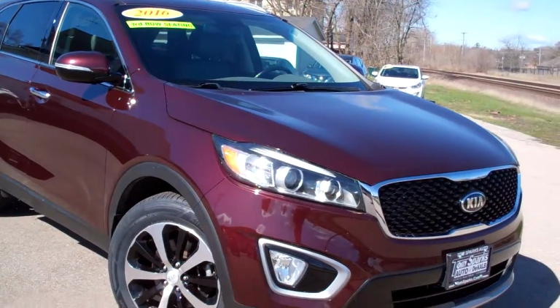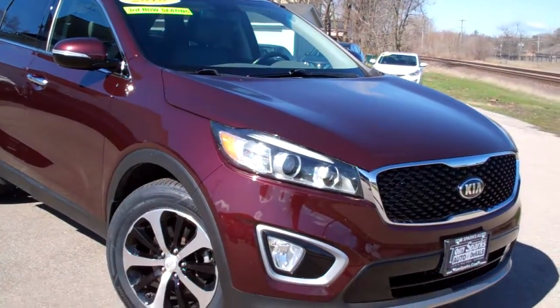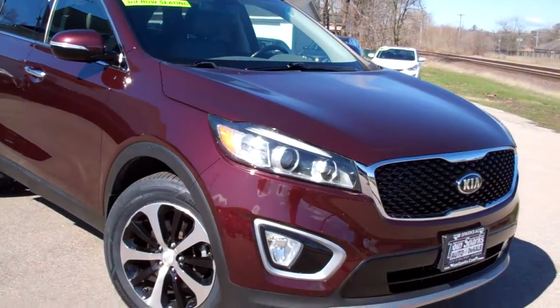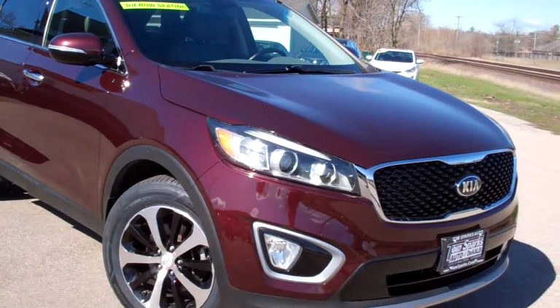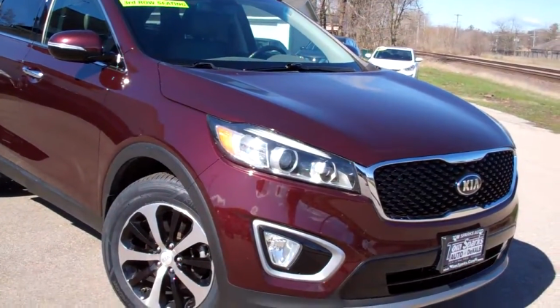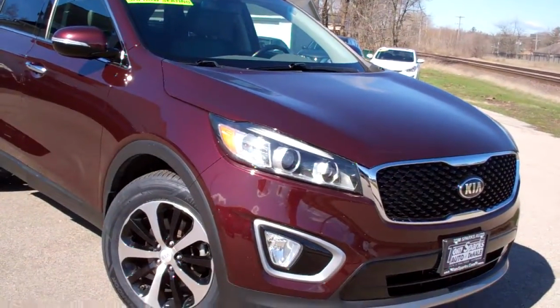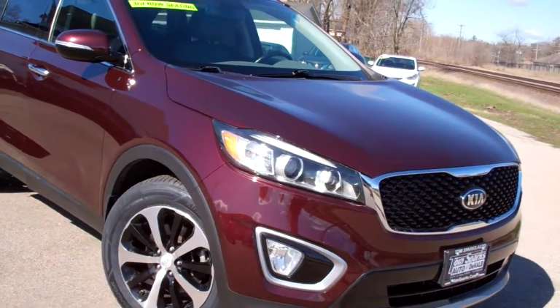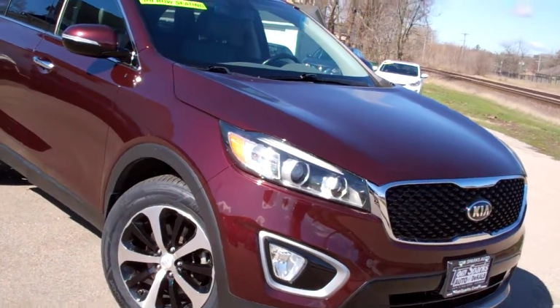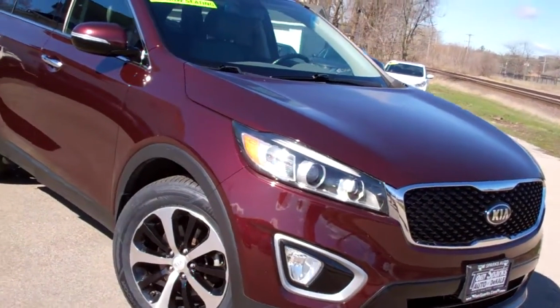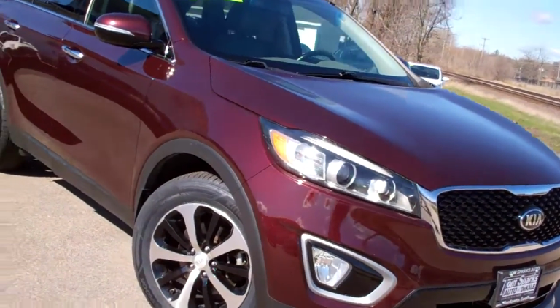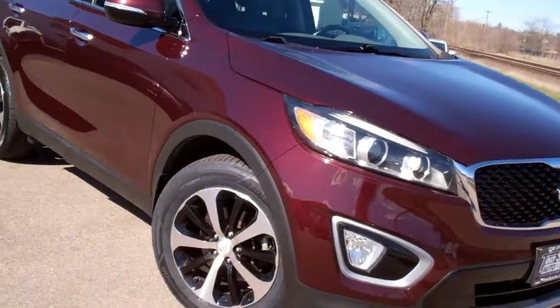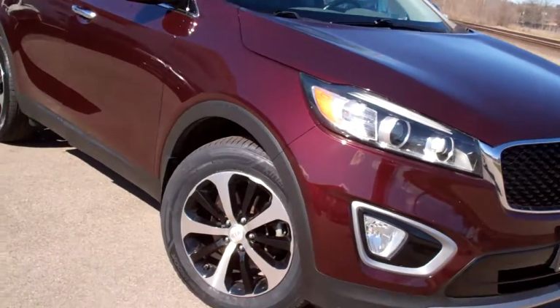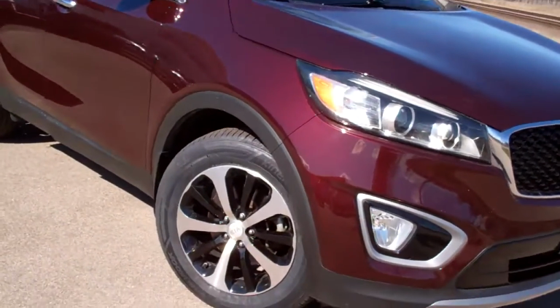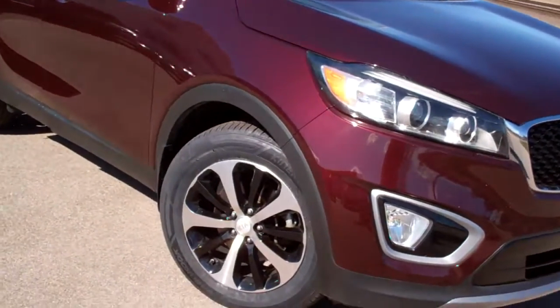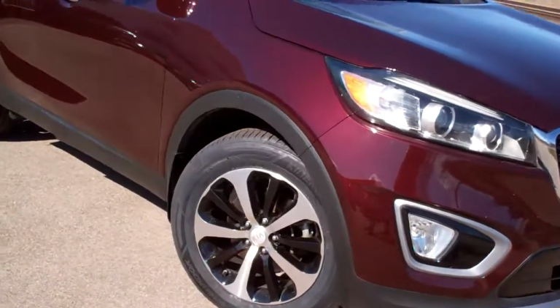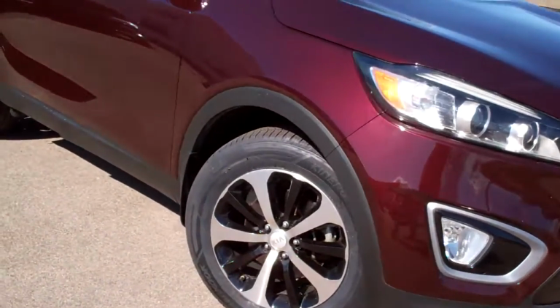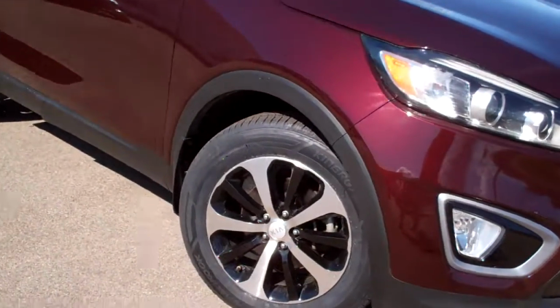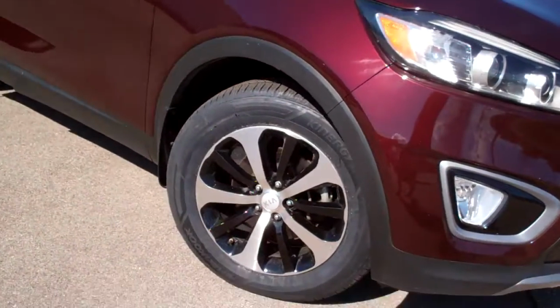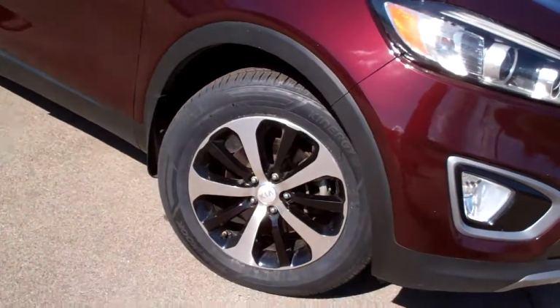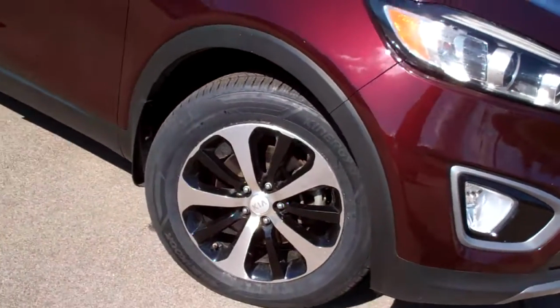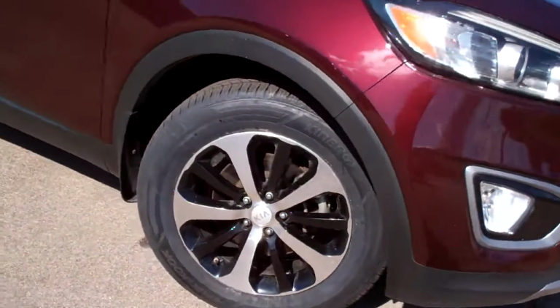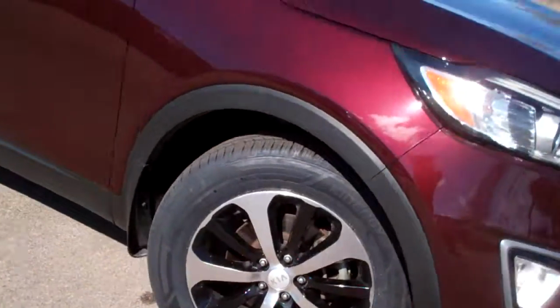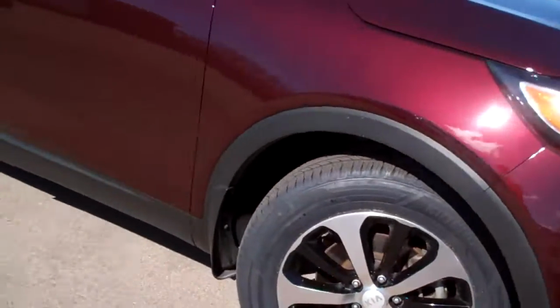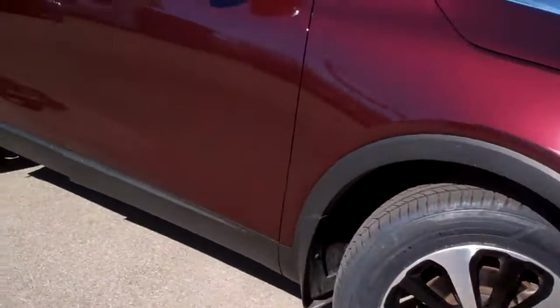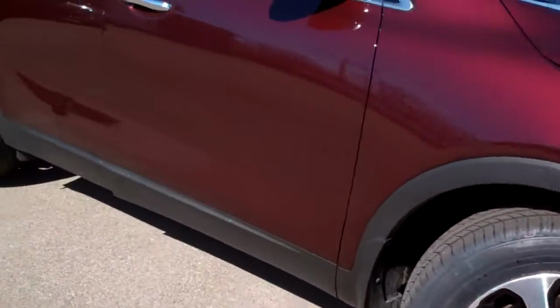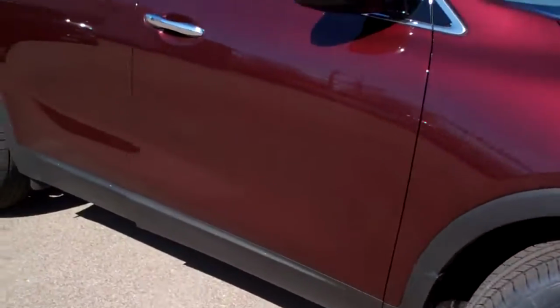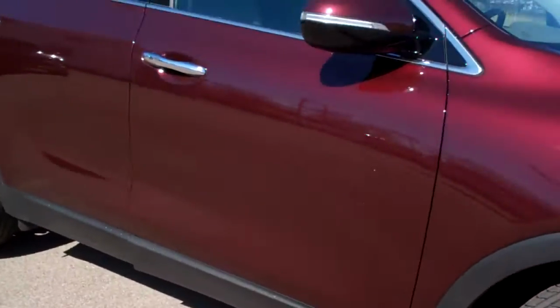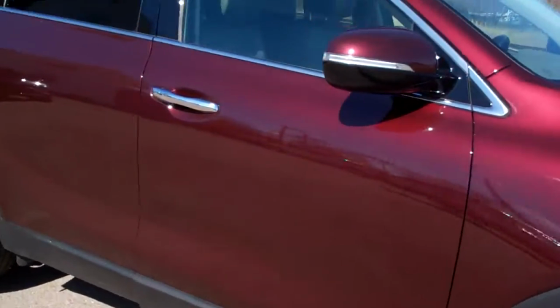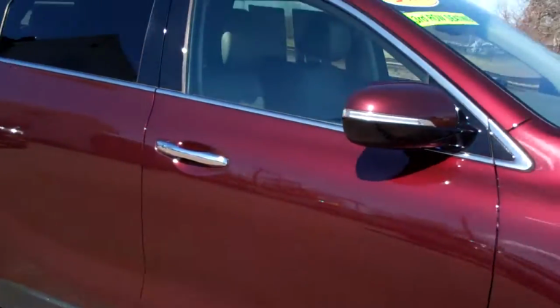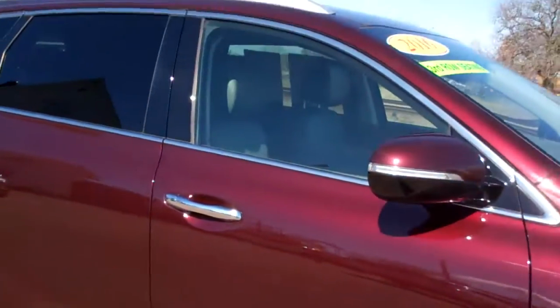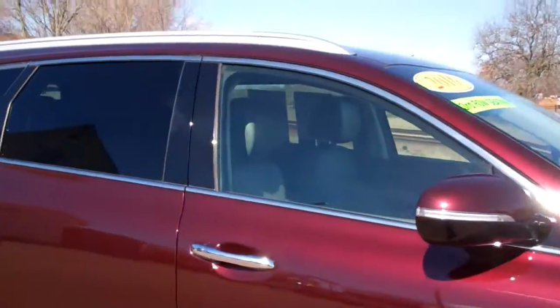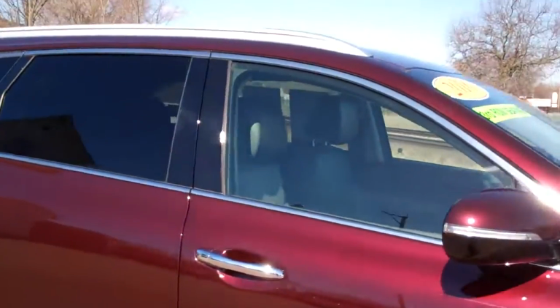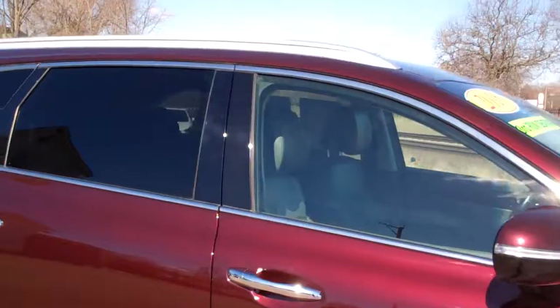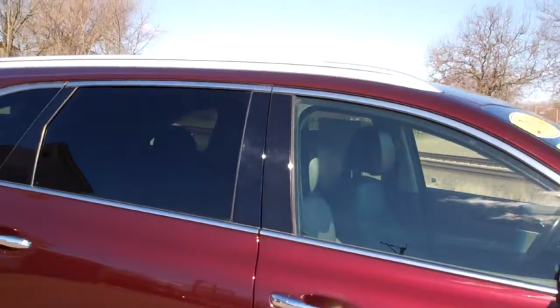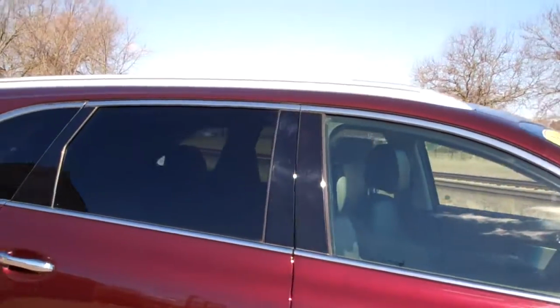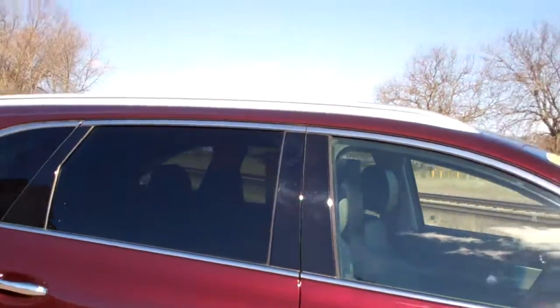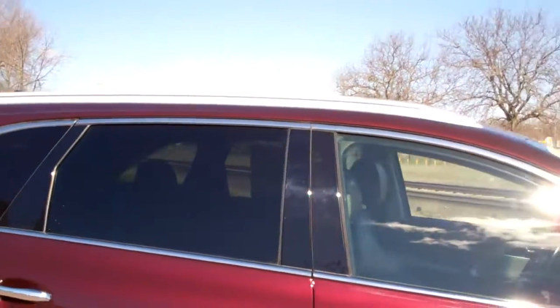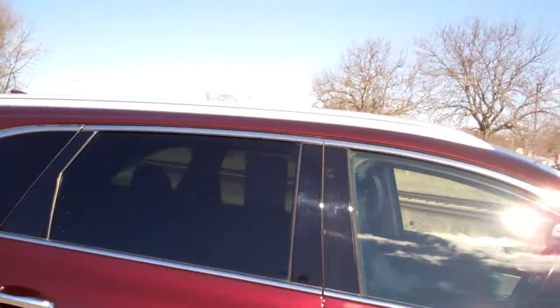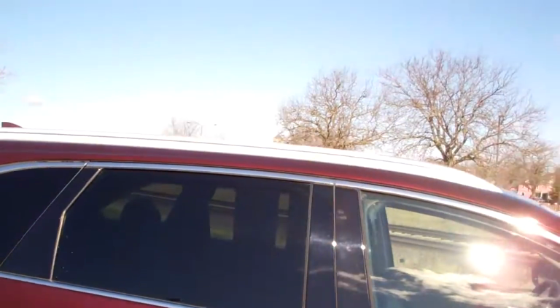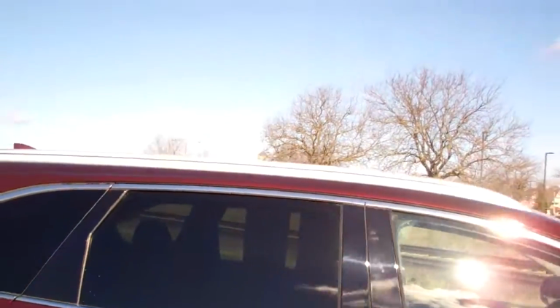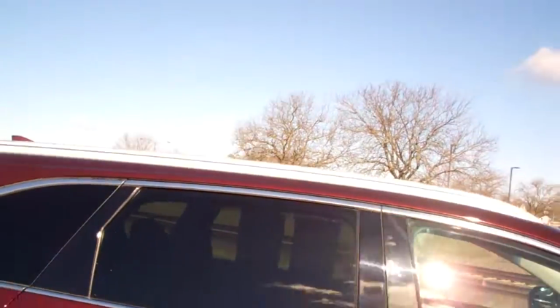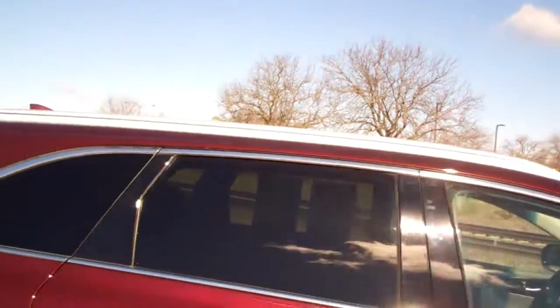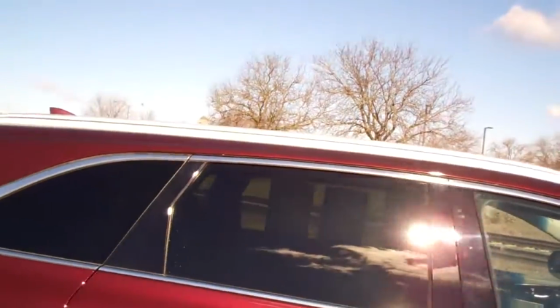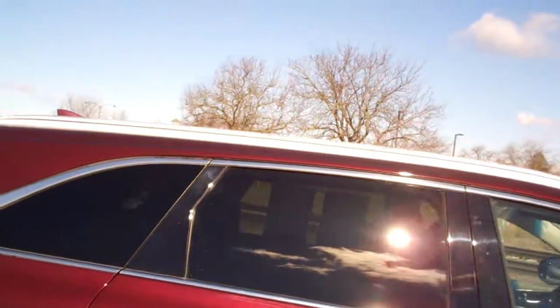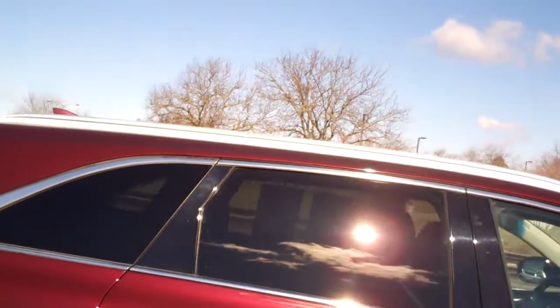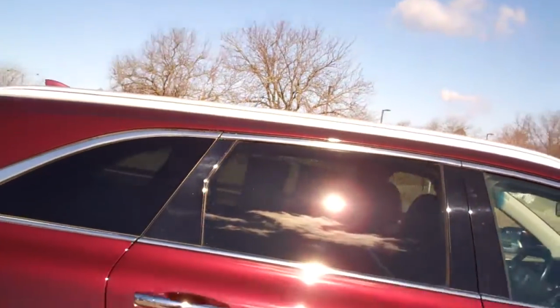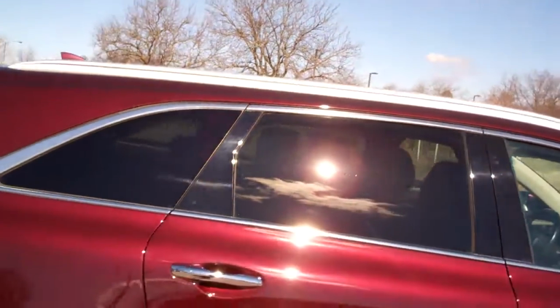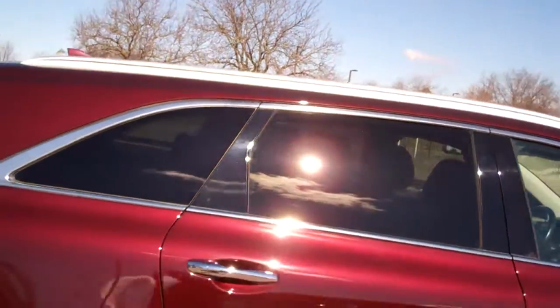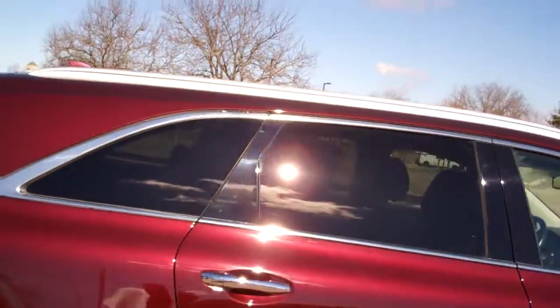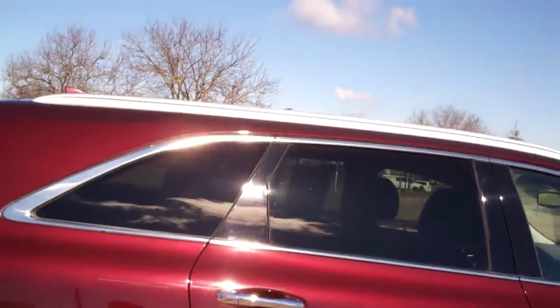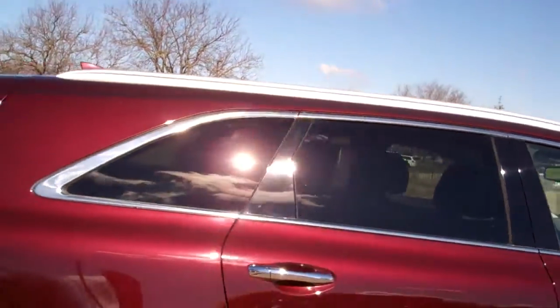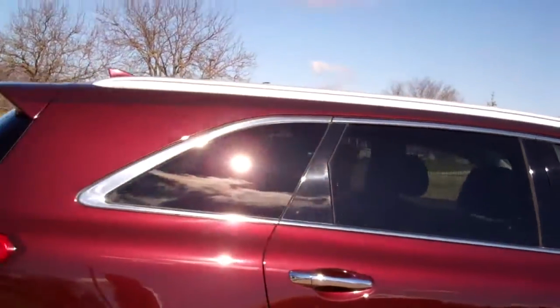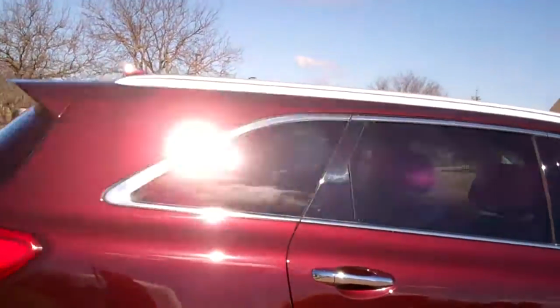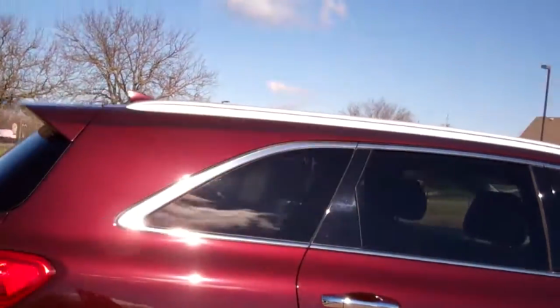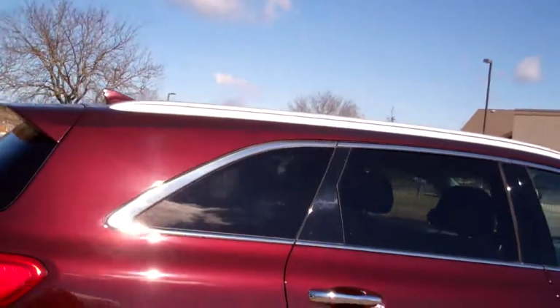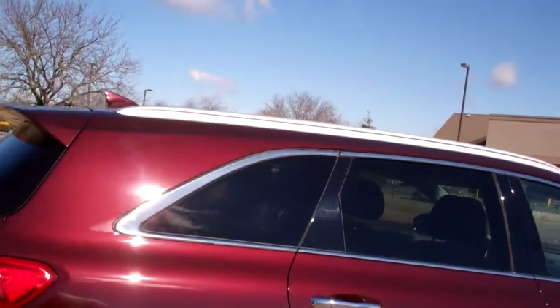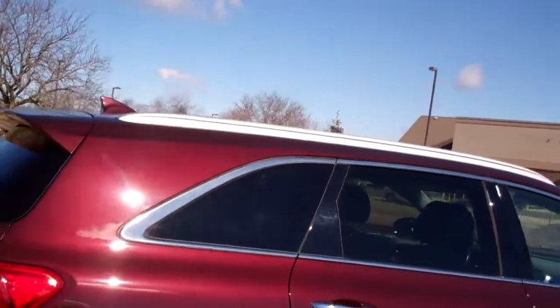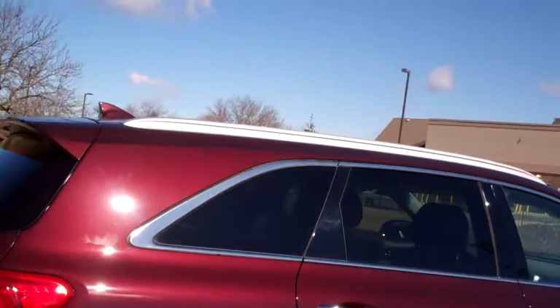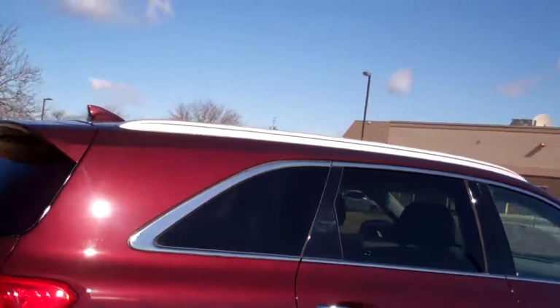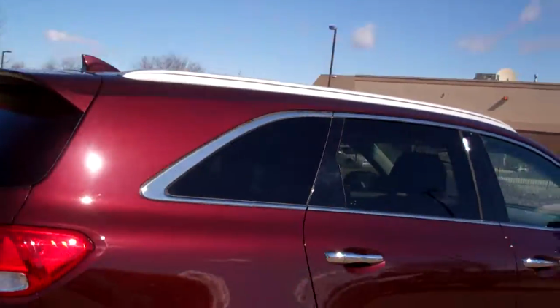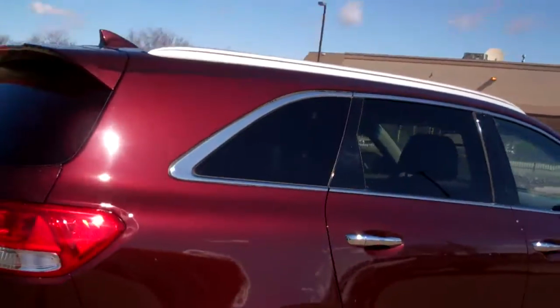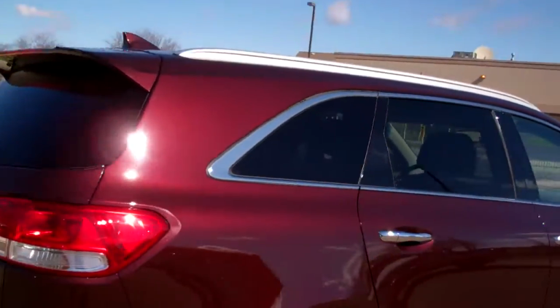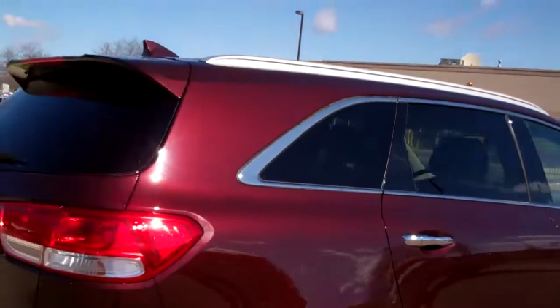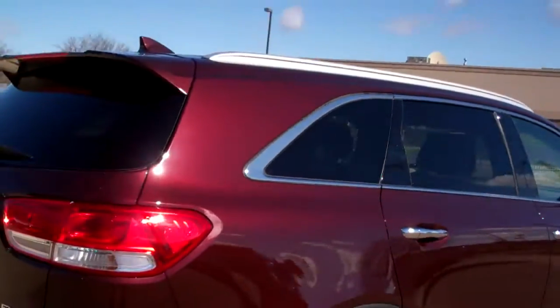Nice car, huh? Red in color. You know those nice alloy wheels? Privacy glass, chrome accents around the back and around this vehicle.